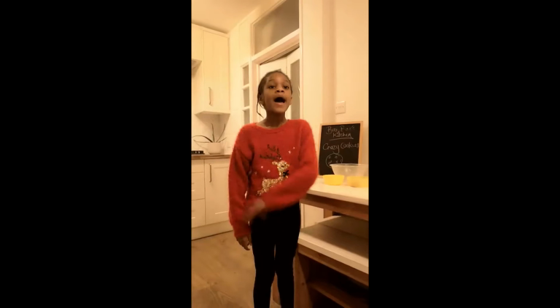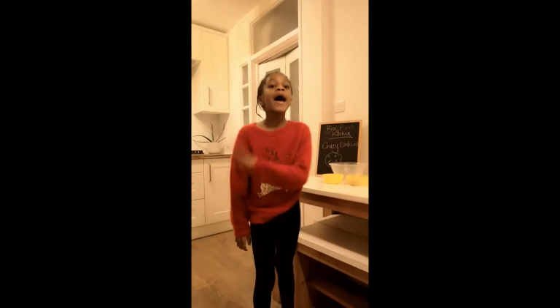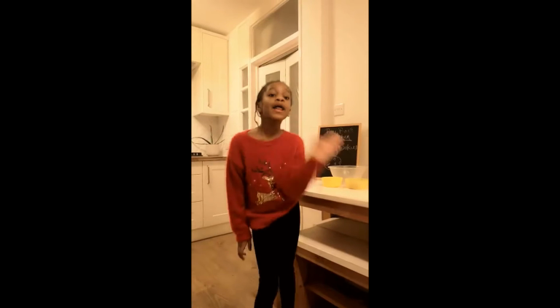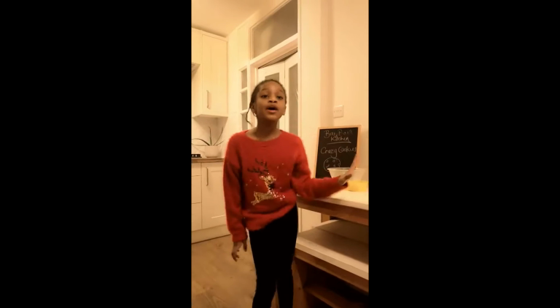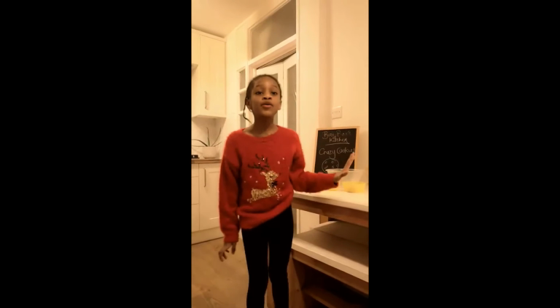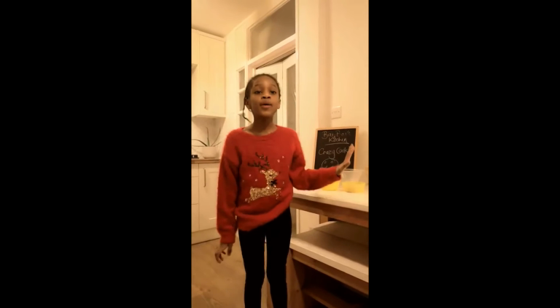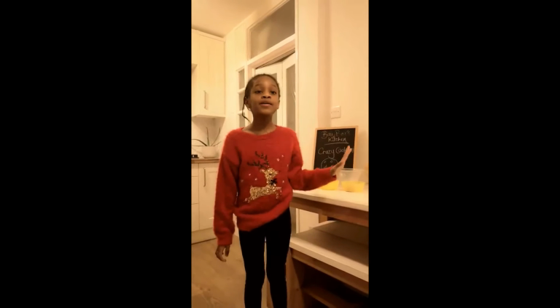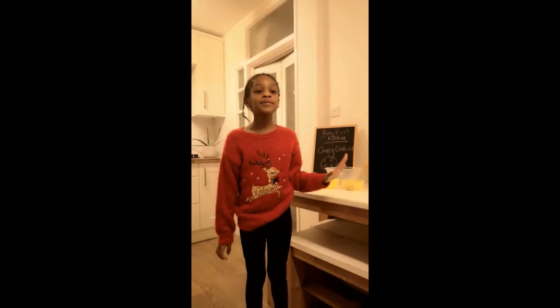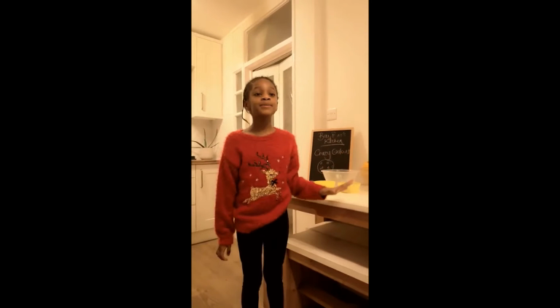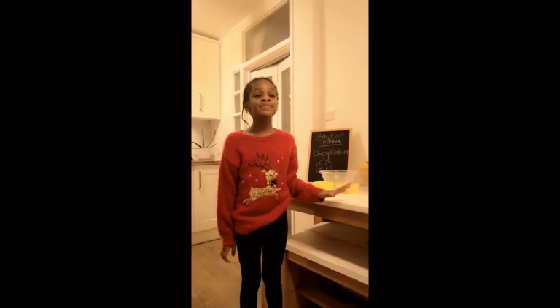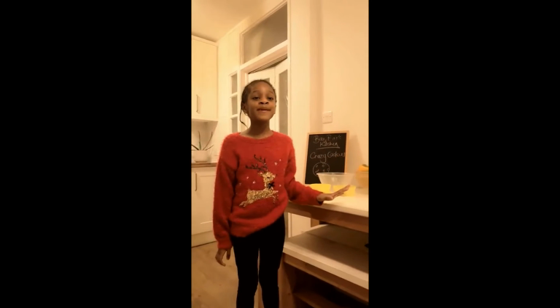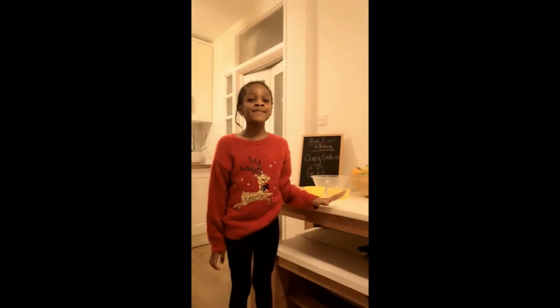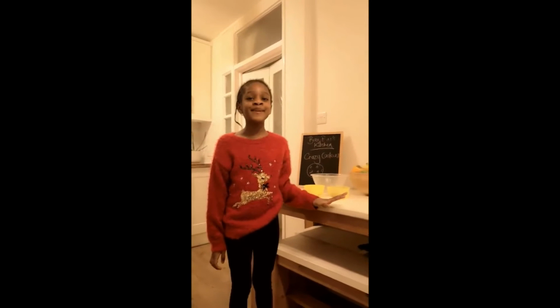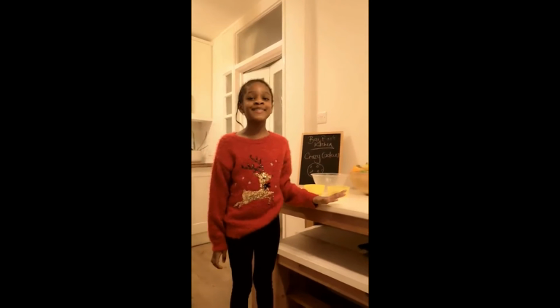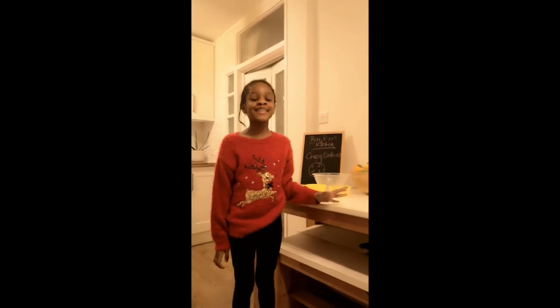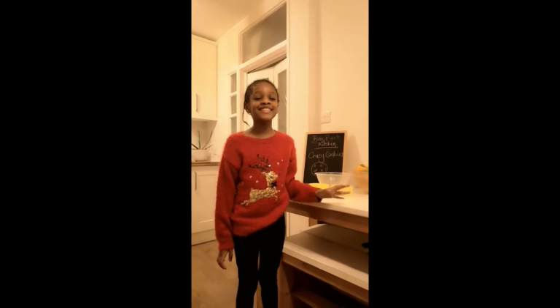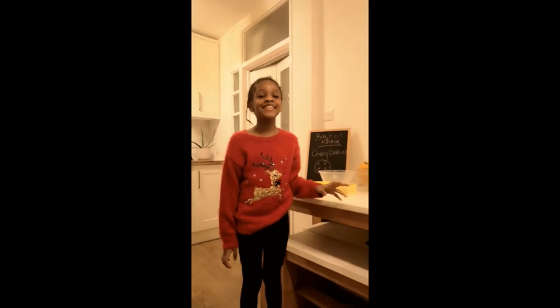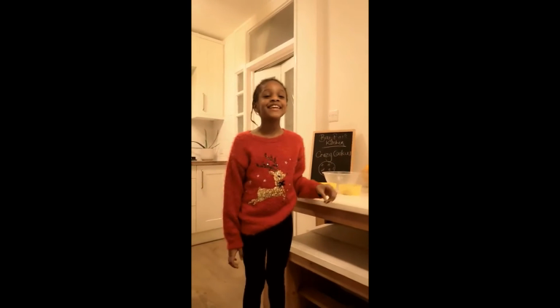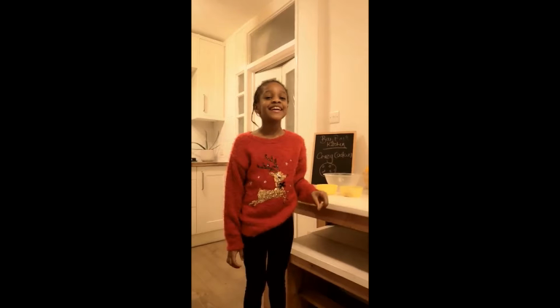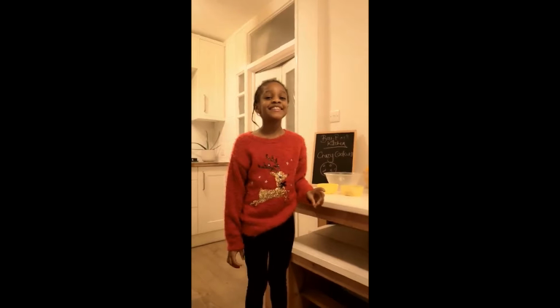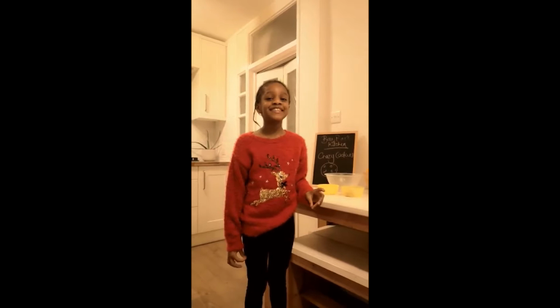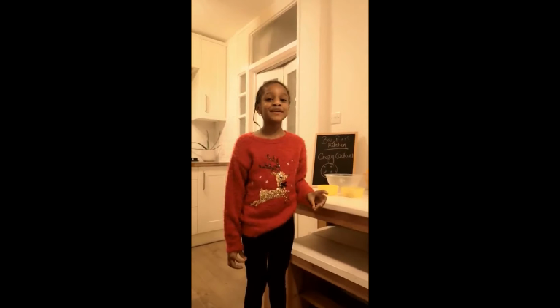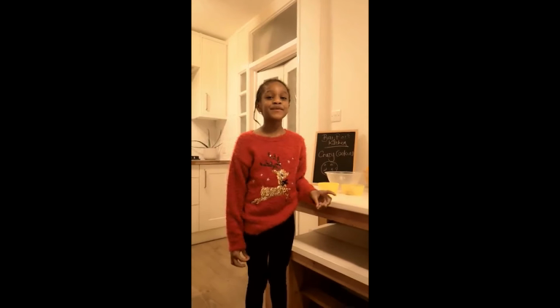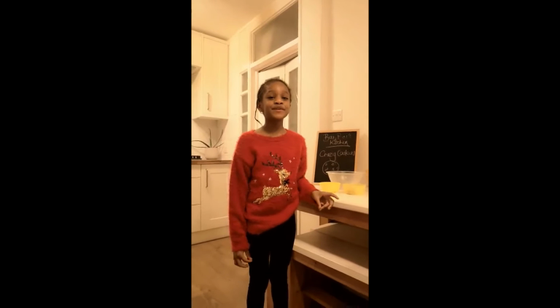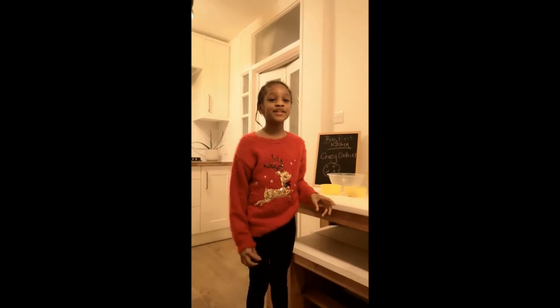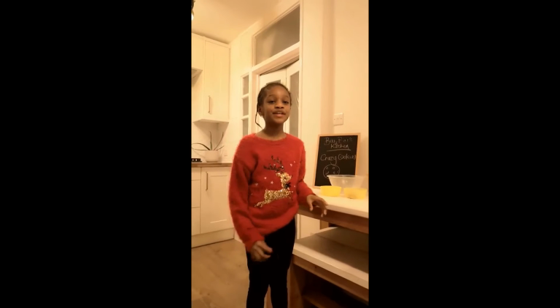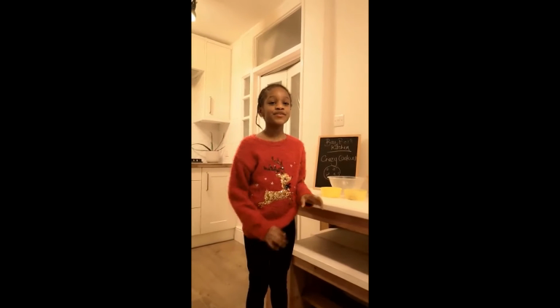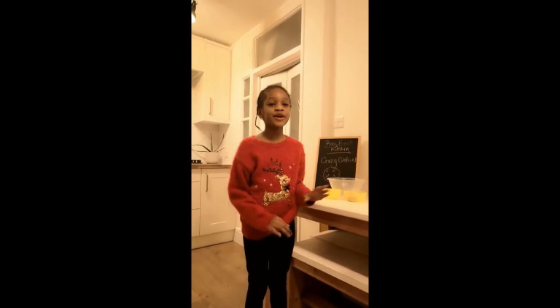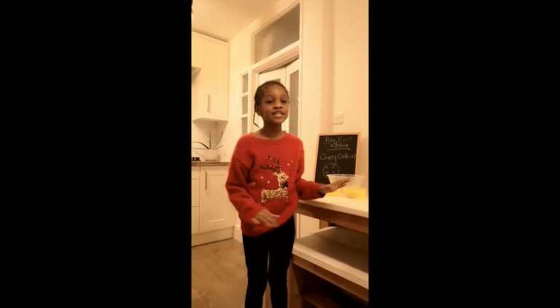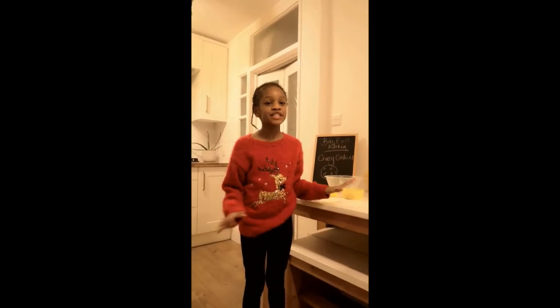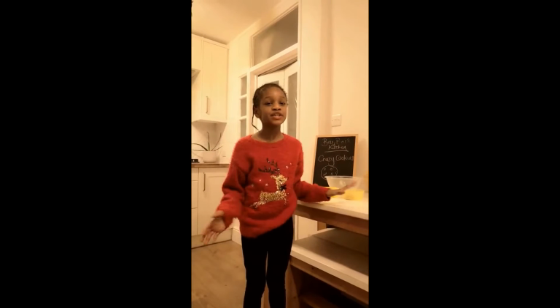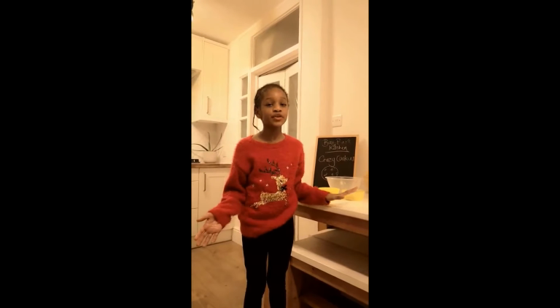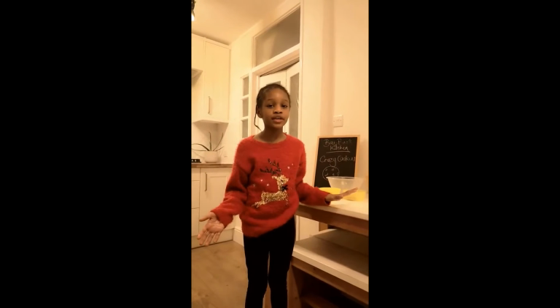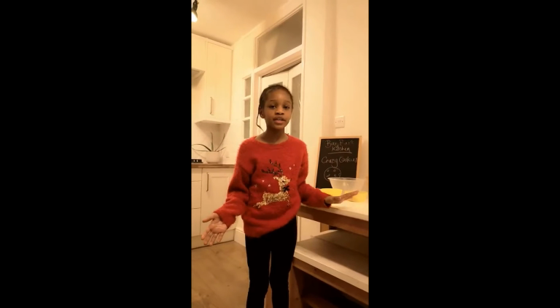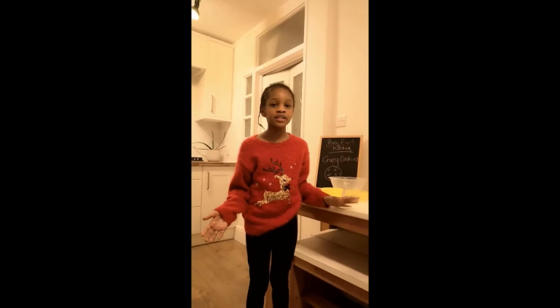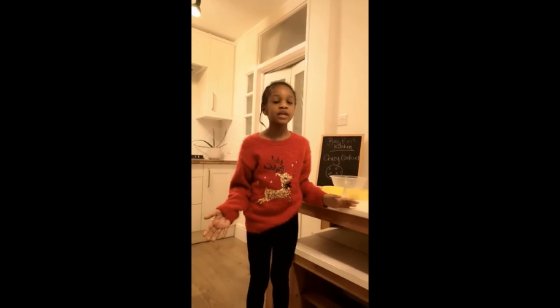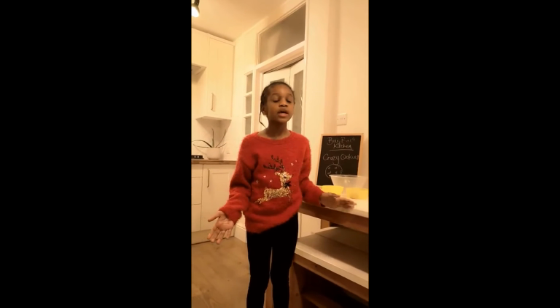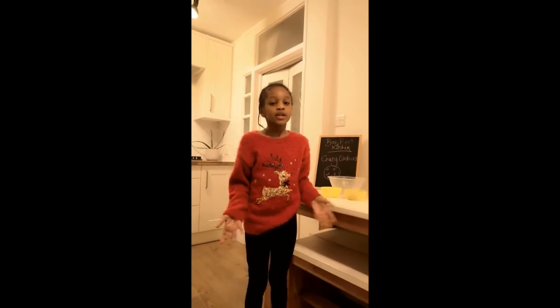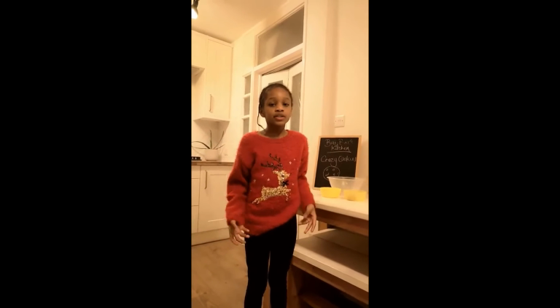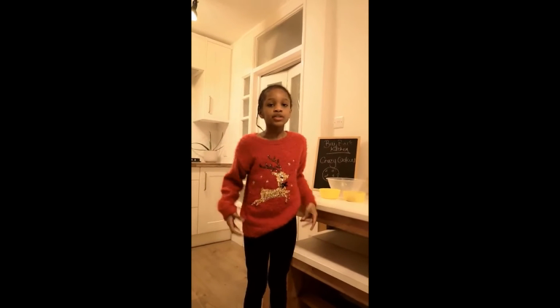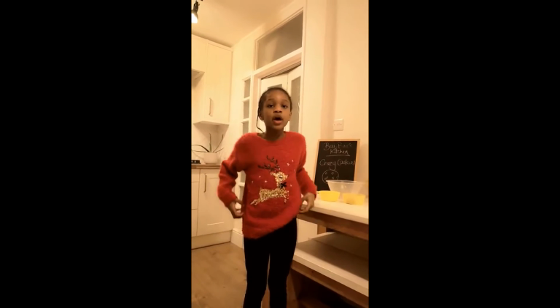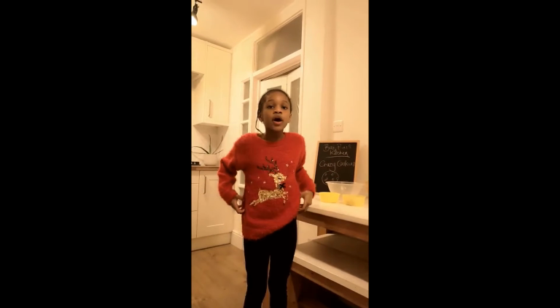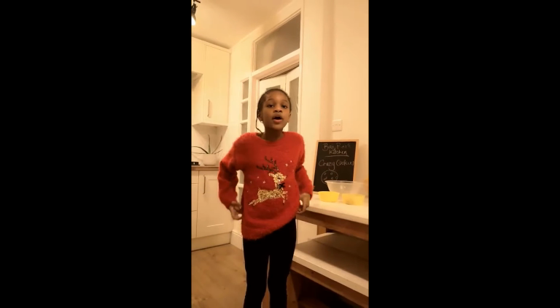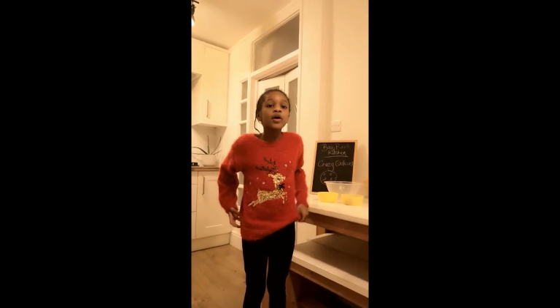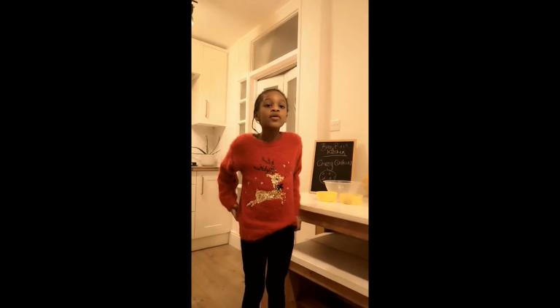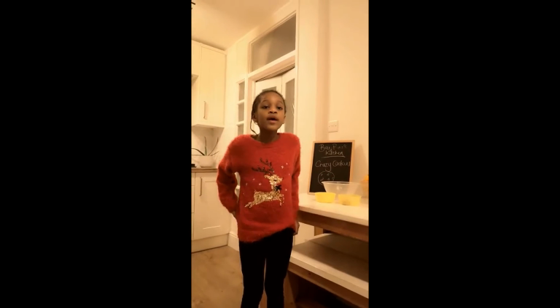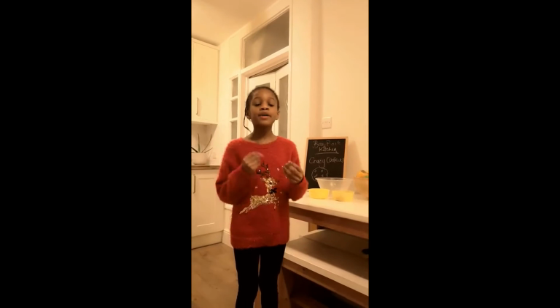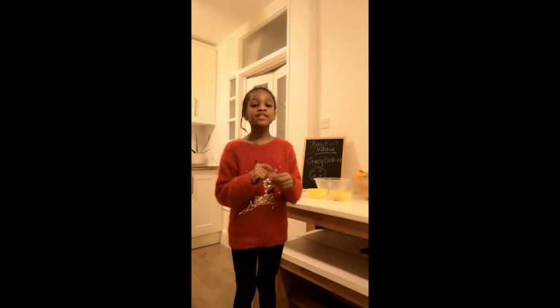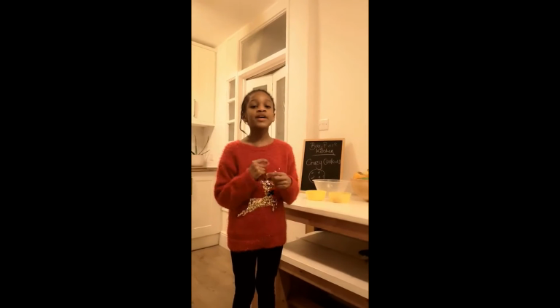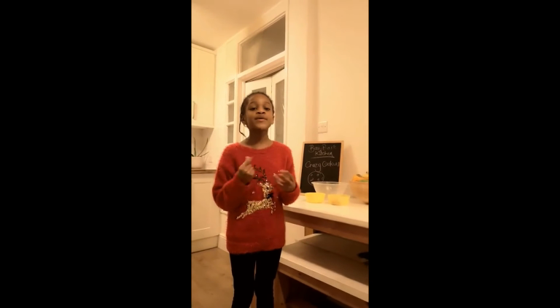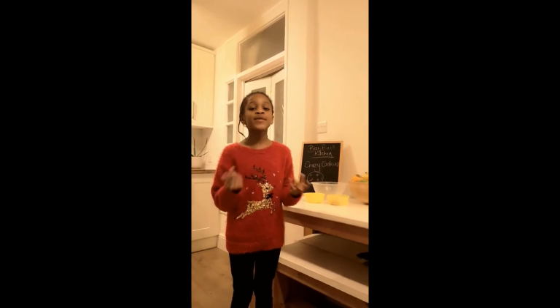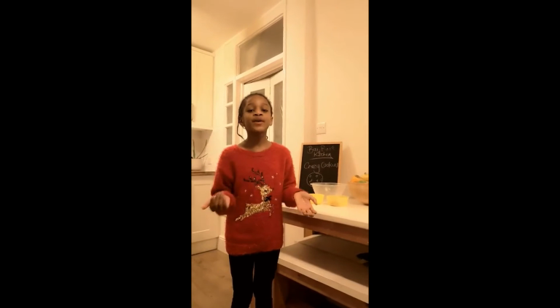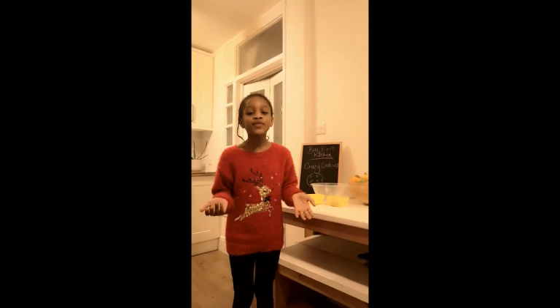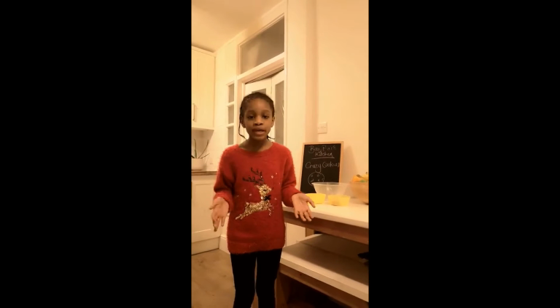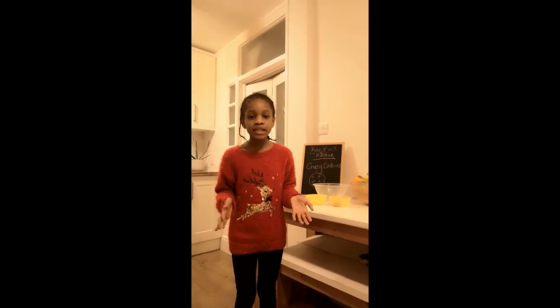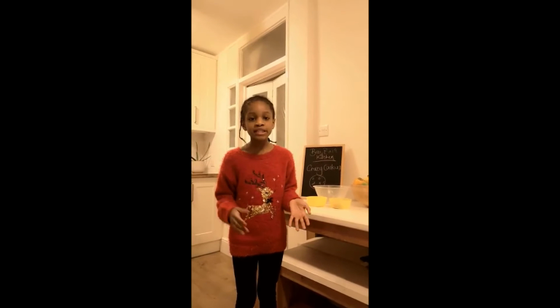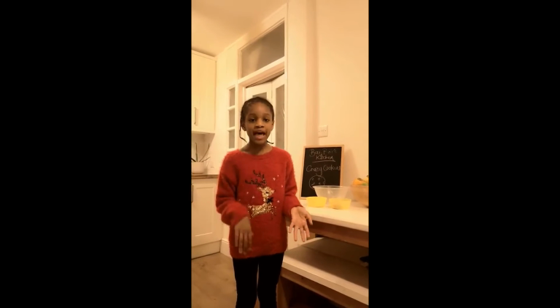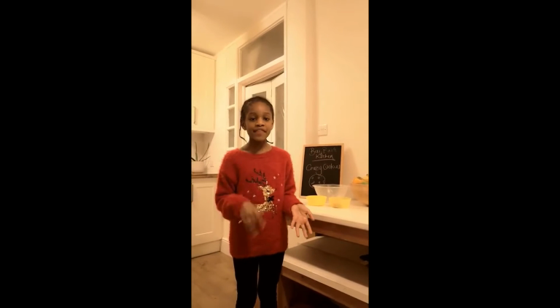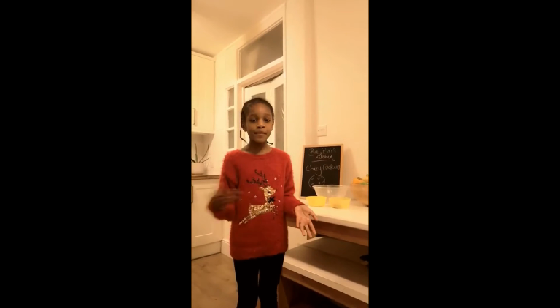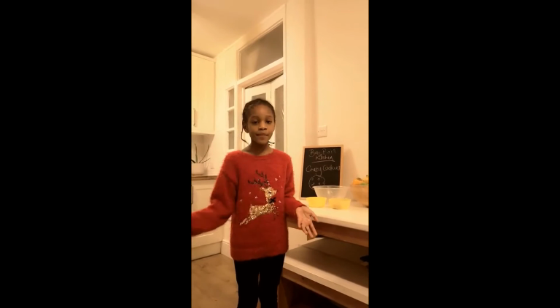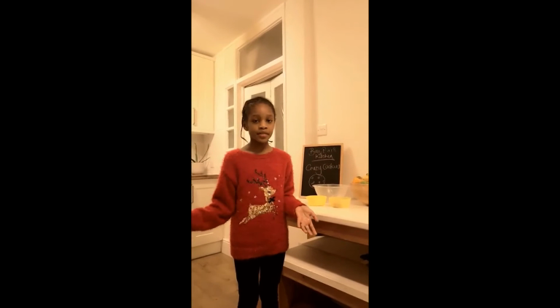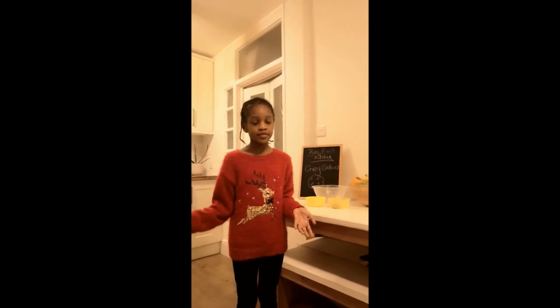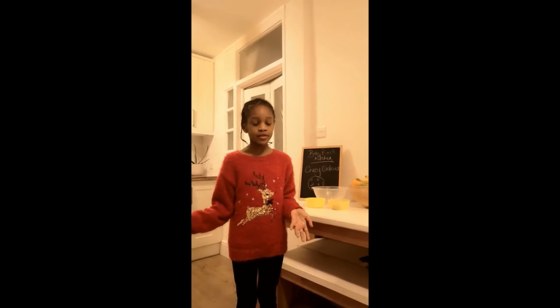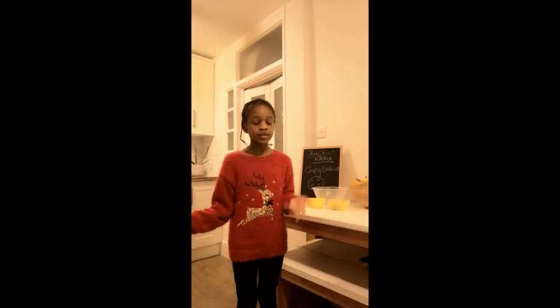Hello, welcome to Bebe's Kitchen and today we are cooking crazy cookies. I'm going to tell you the ingredients and the method.